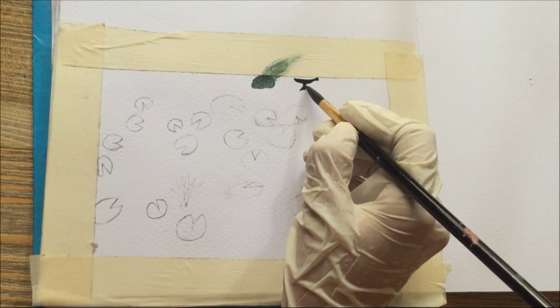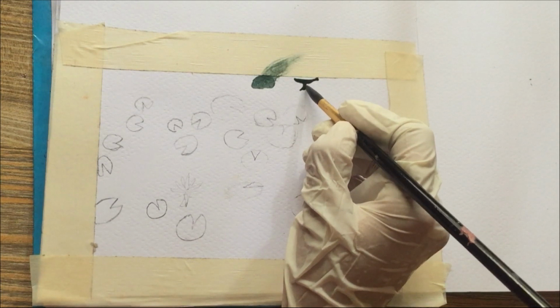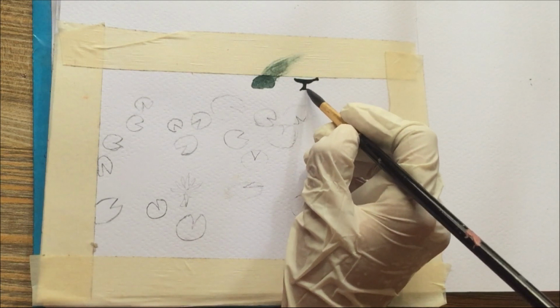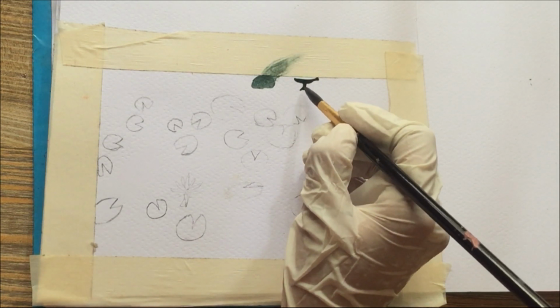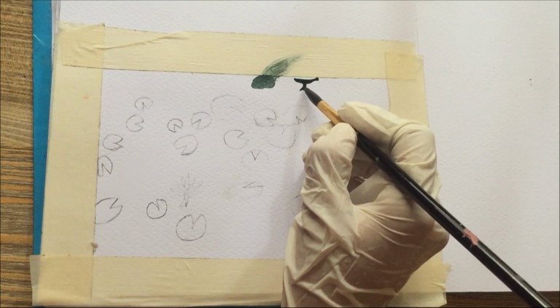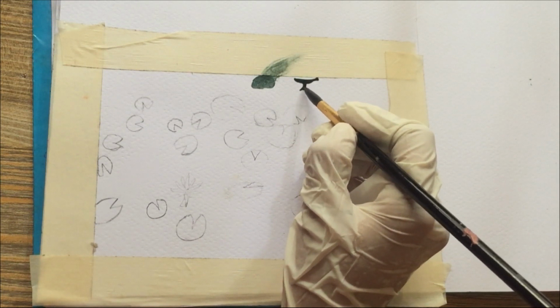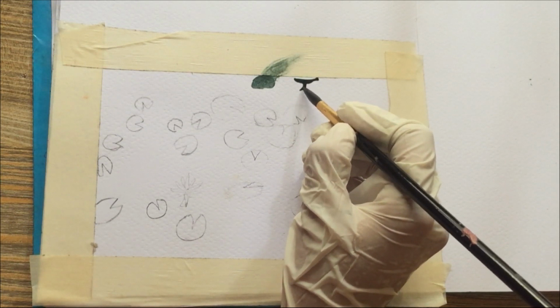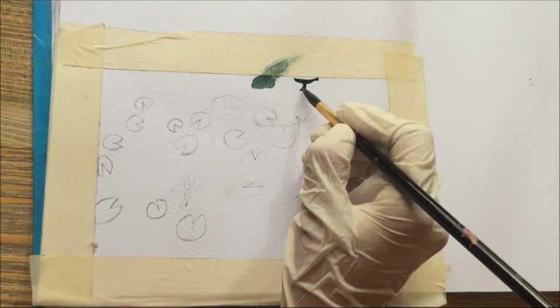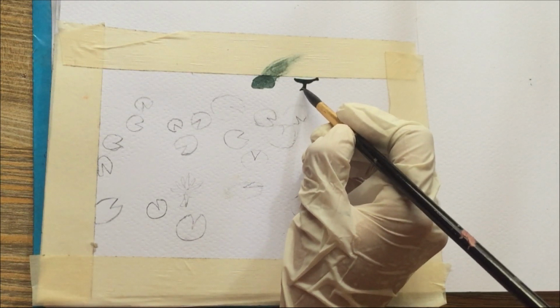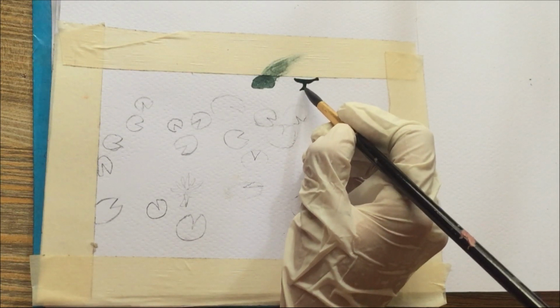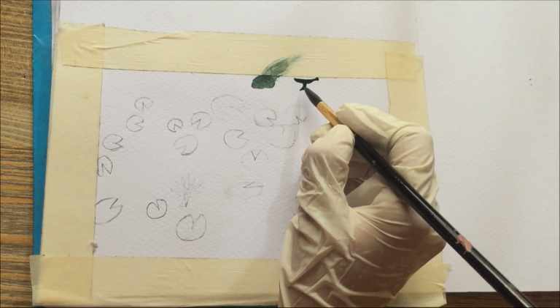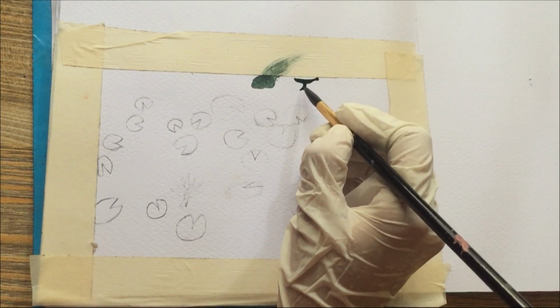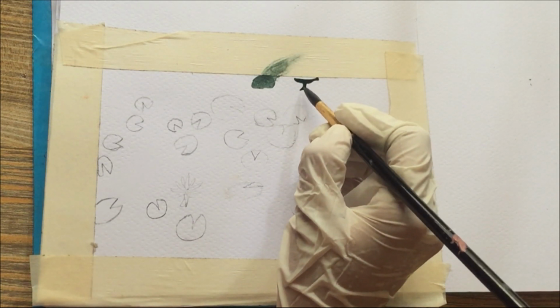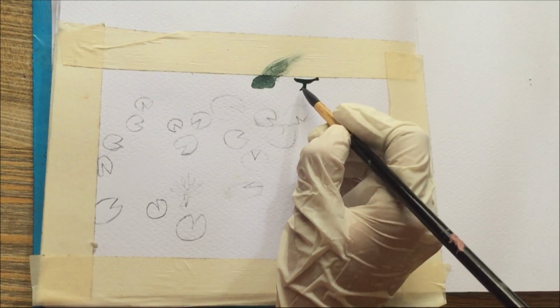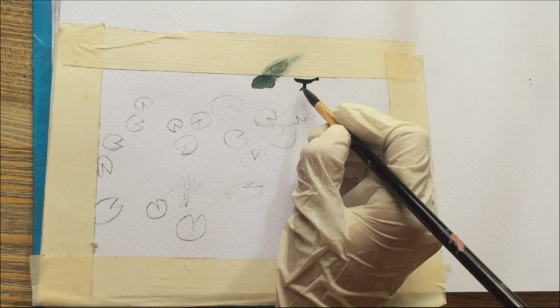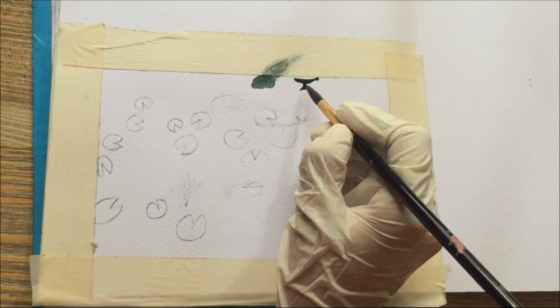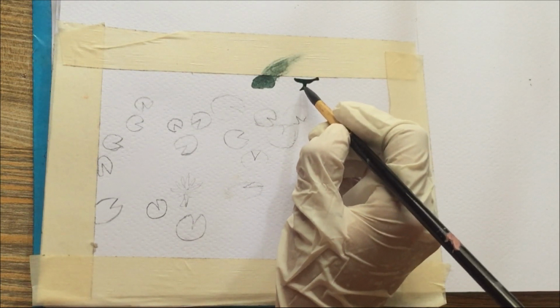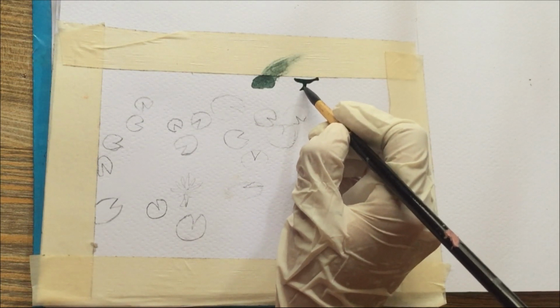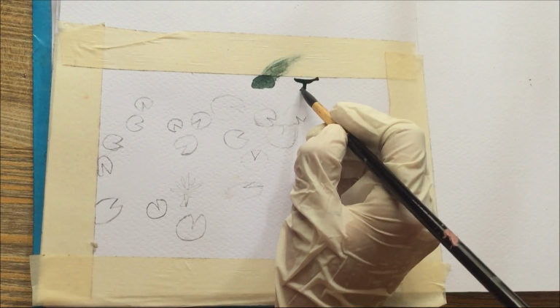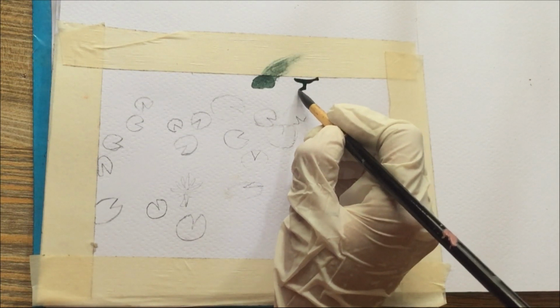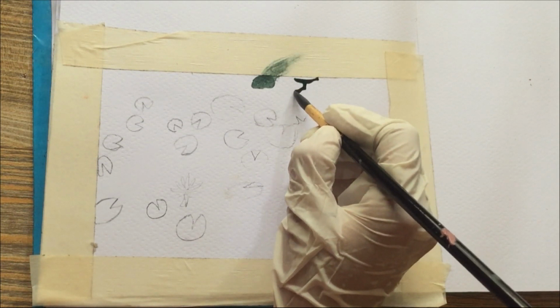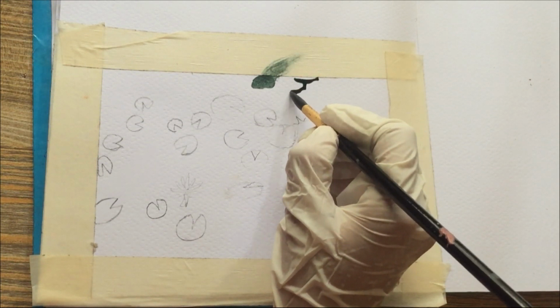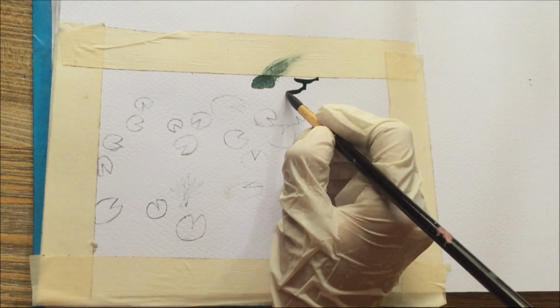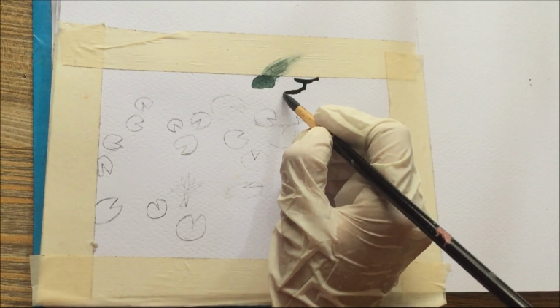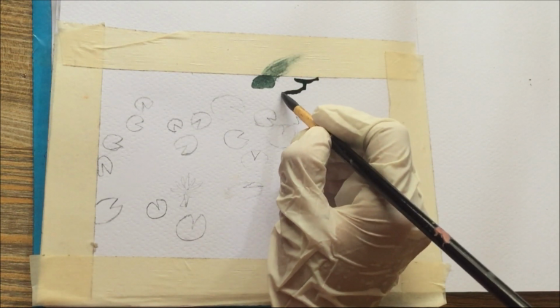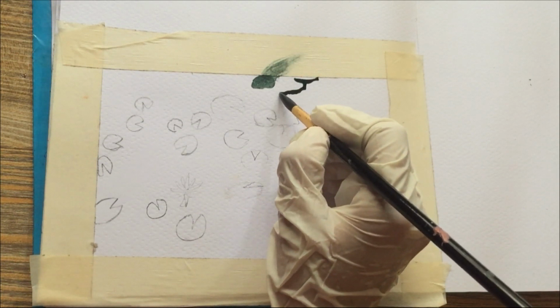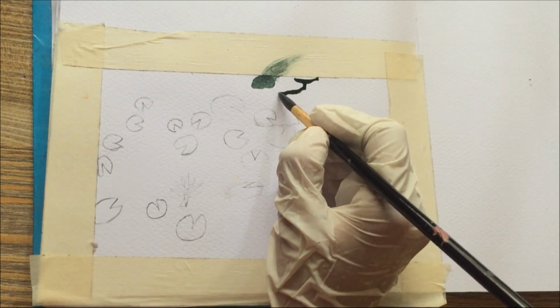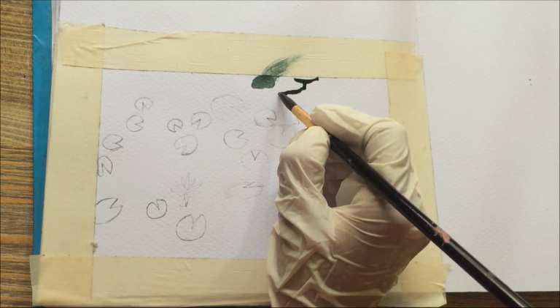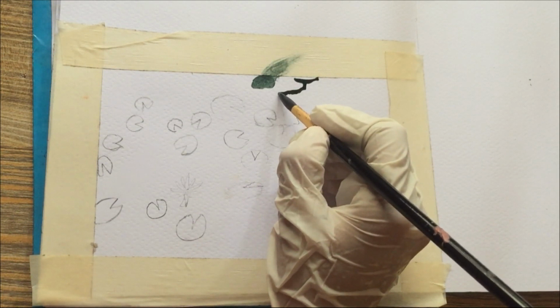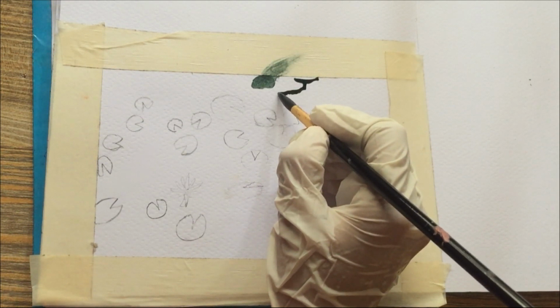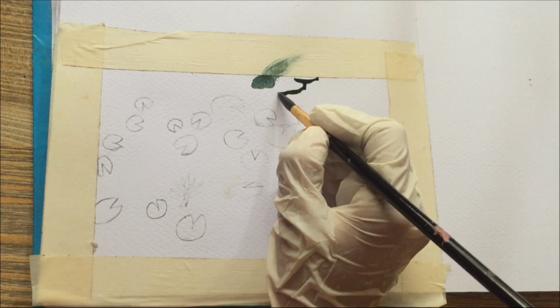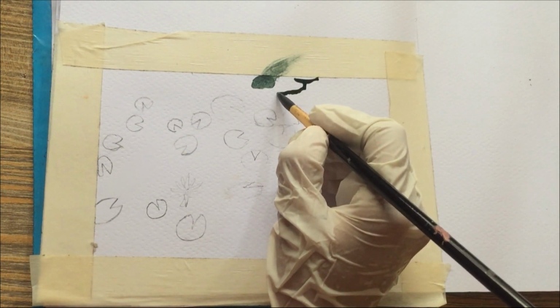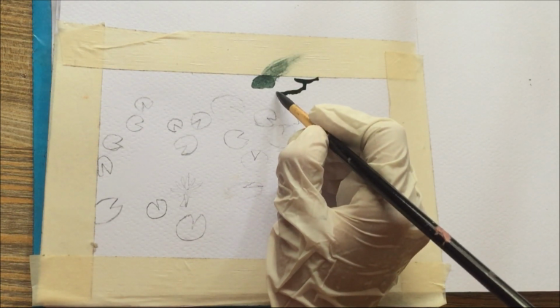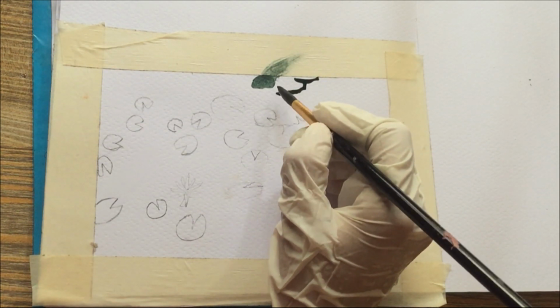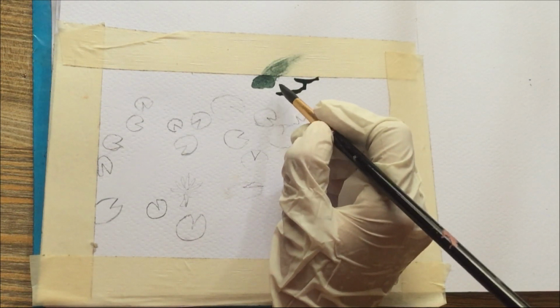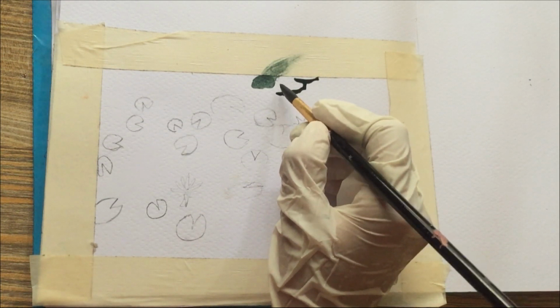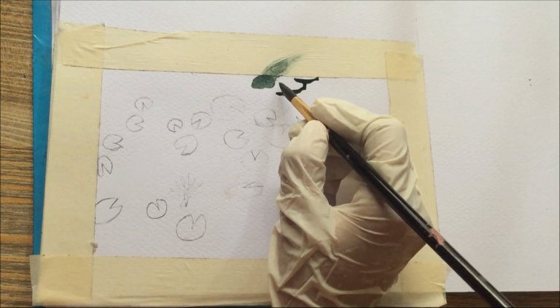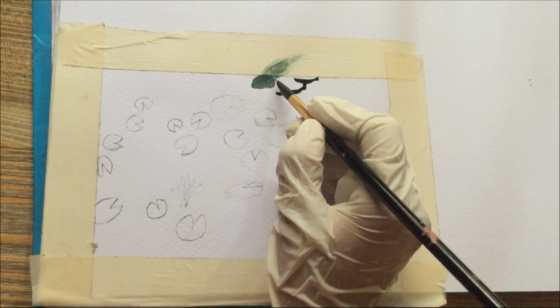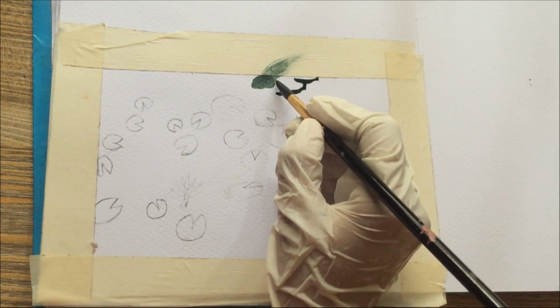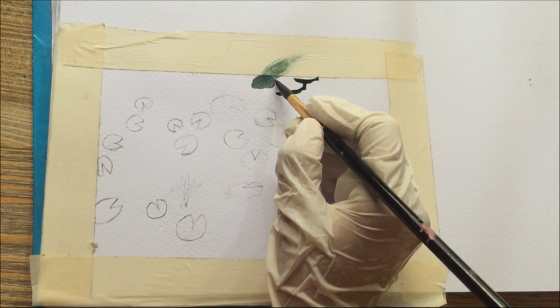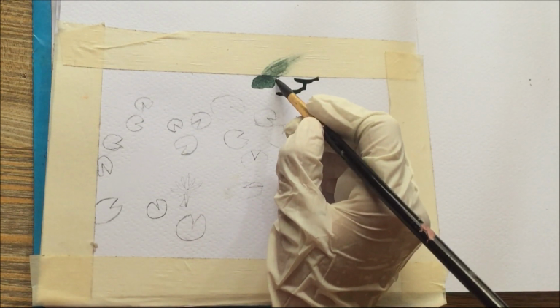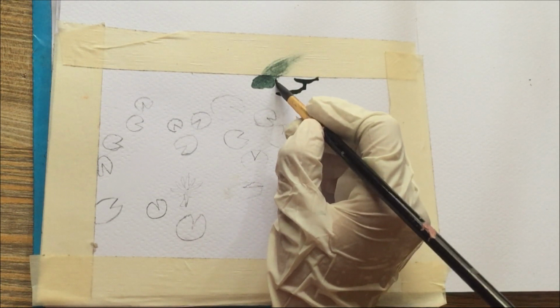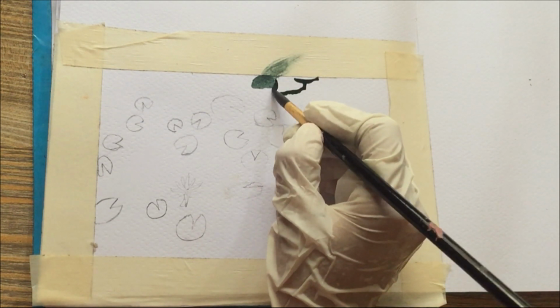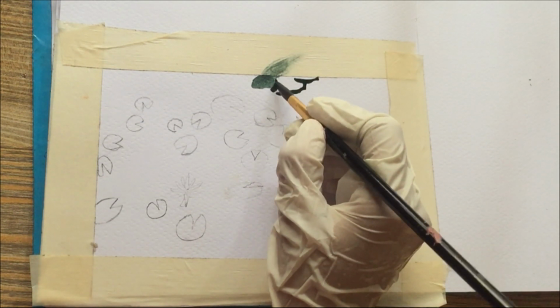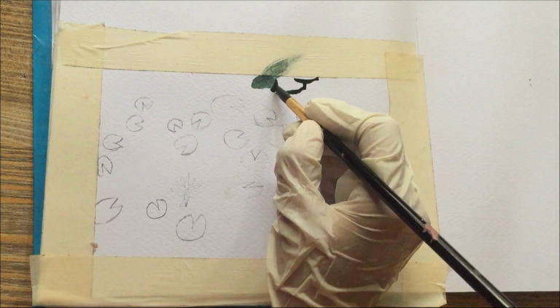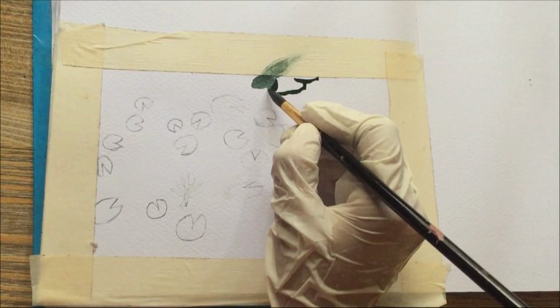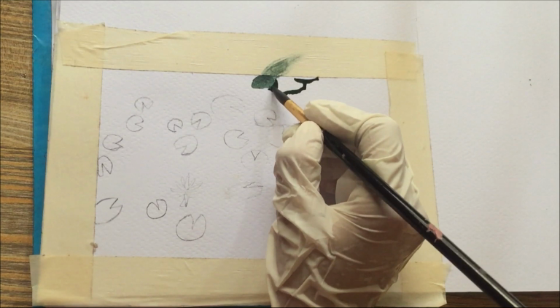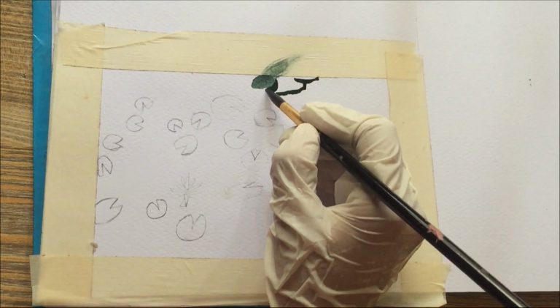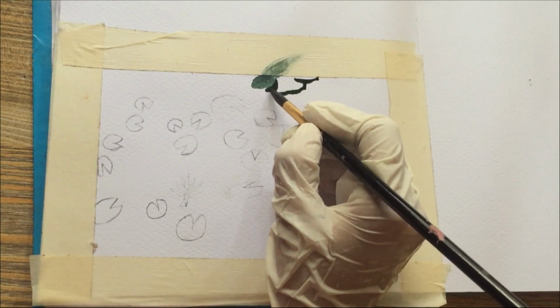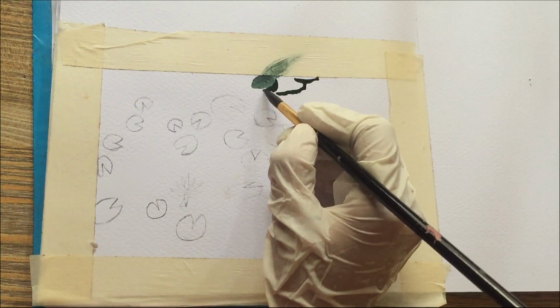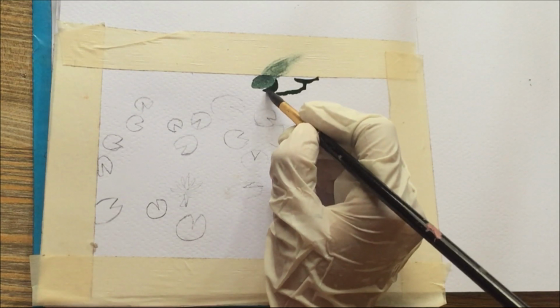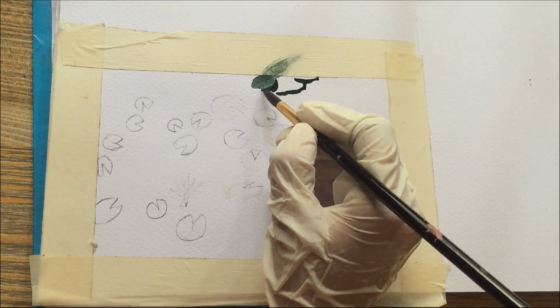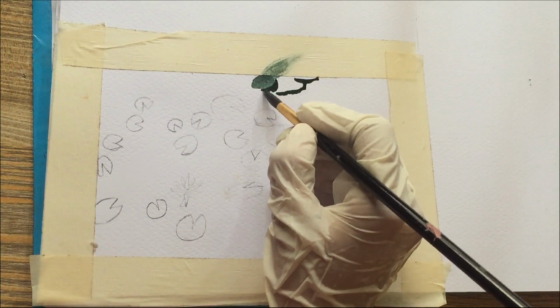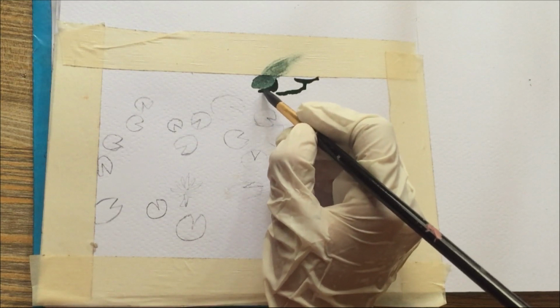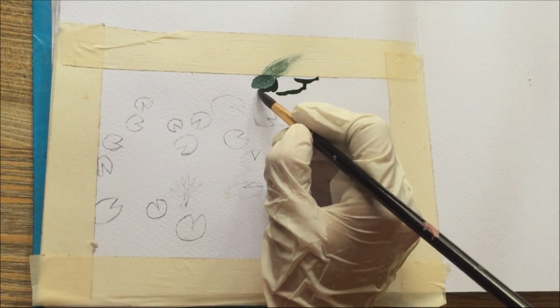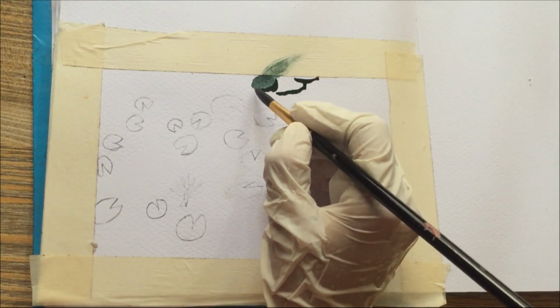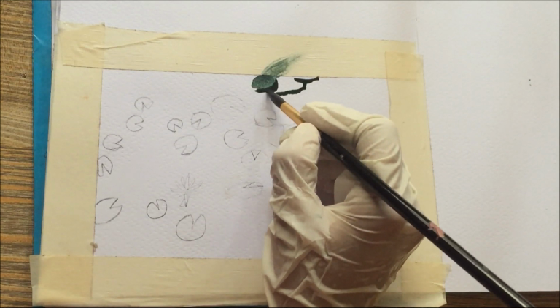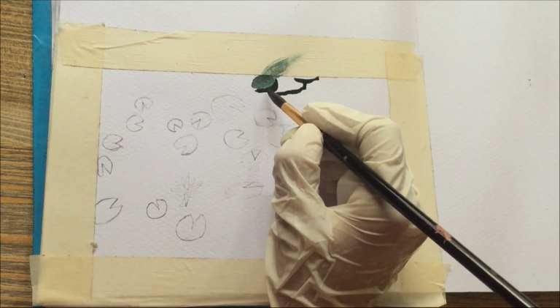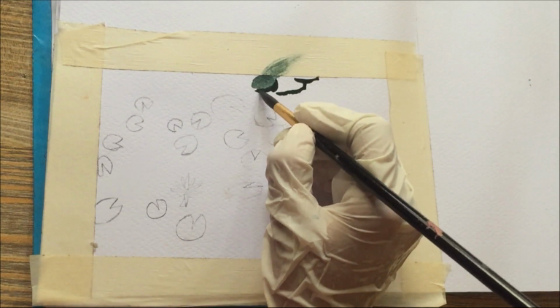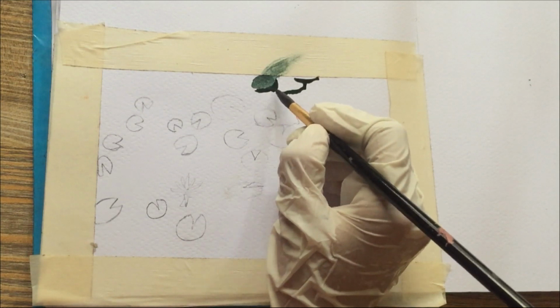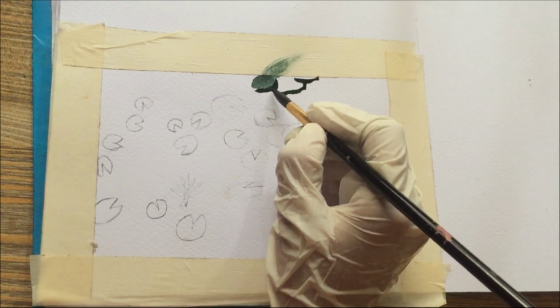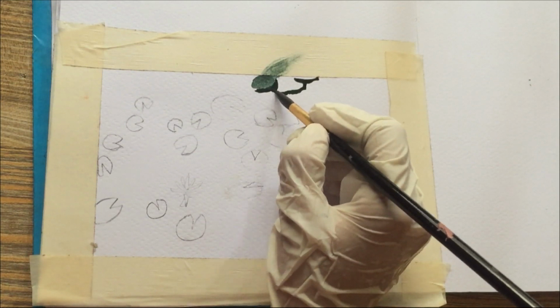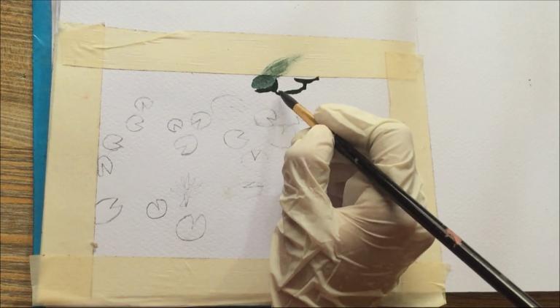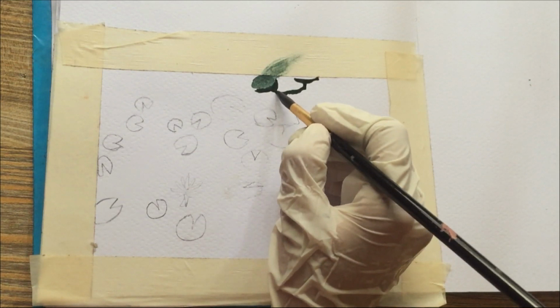The first step was sketching out the scene. I lightly penciled in the pond's shape. This initial sketch served as my roadmap throughout the process.